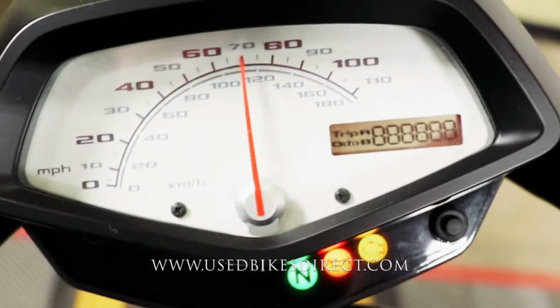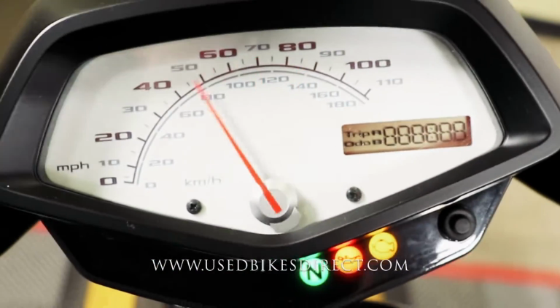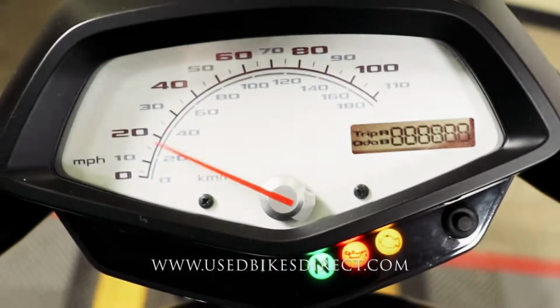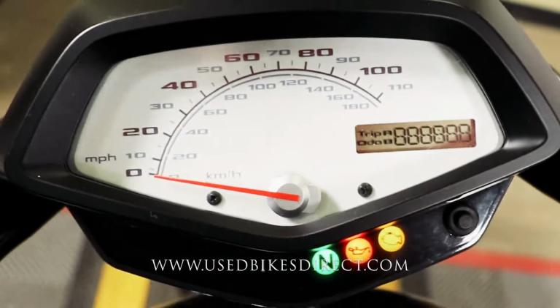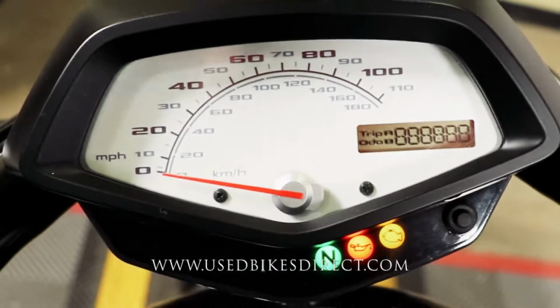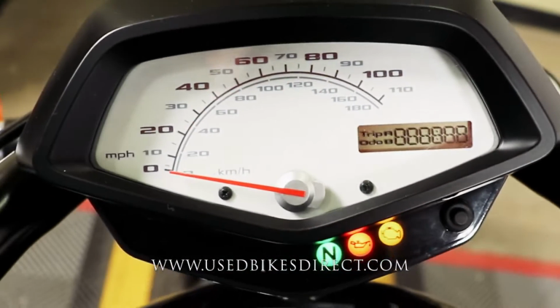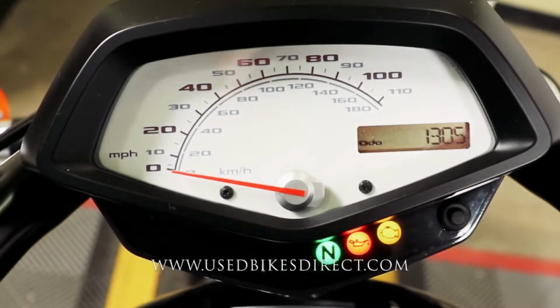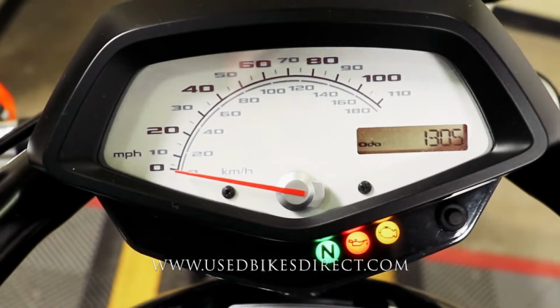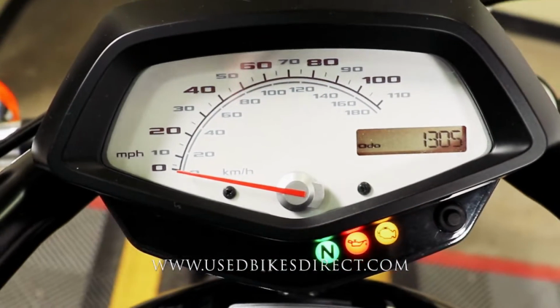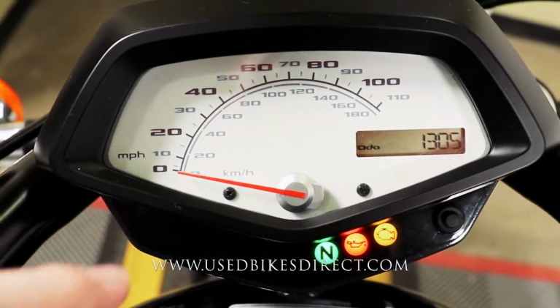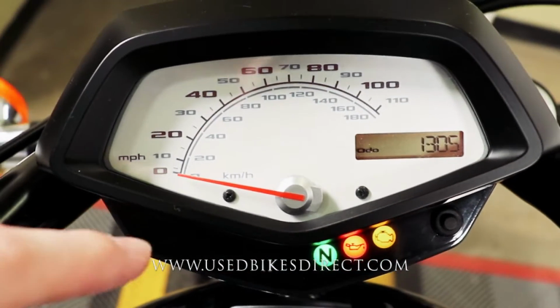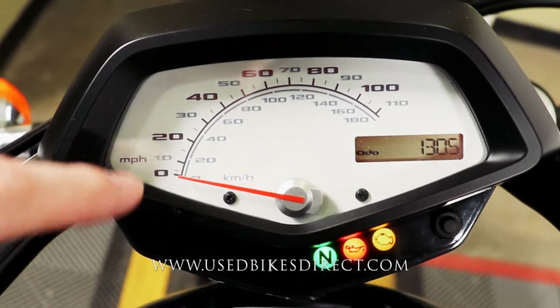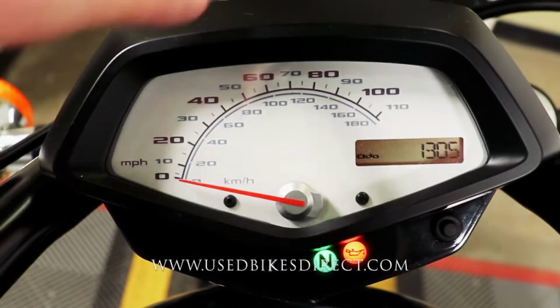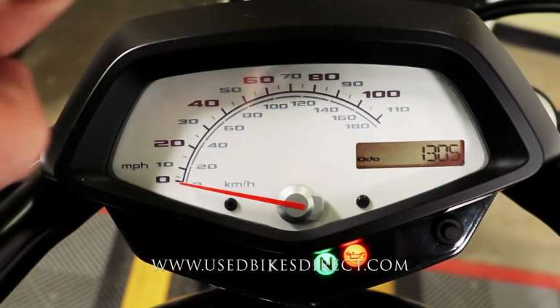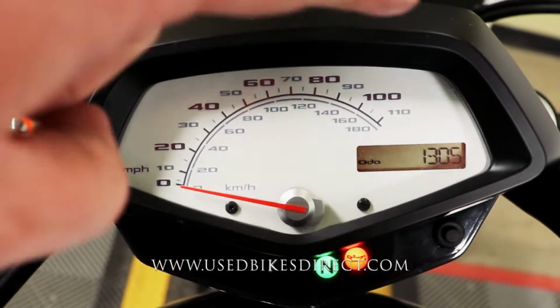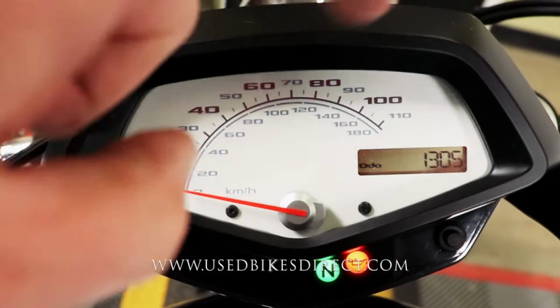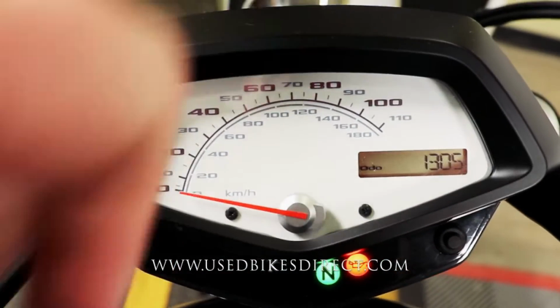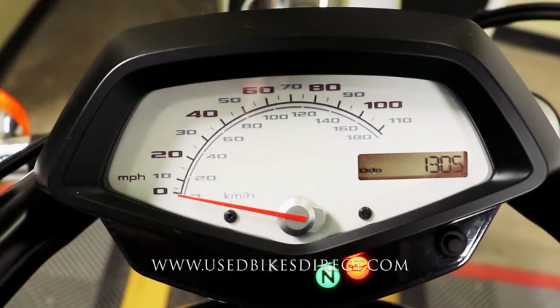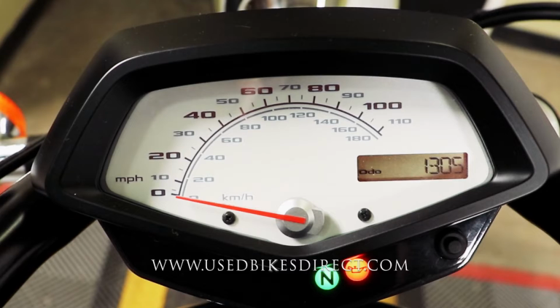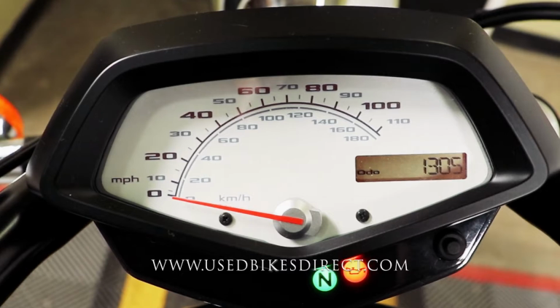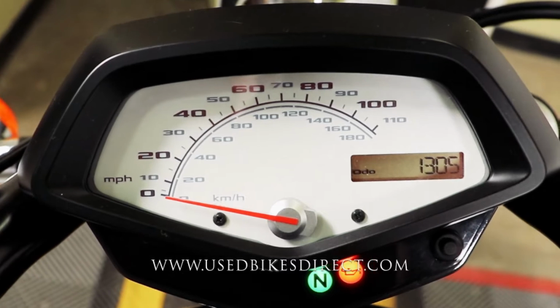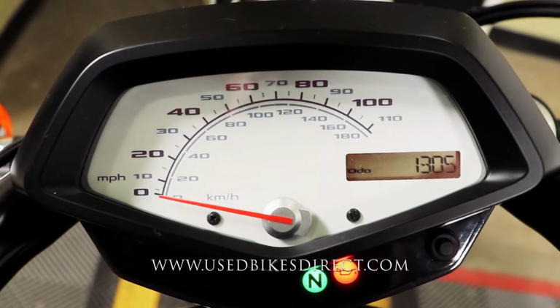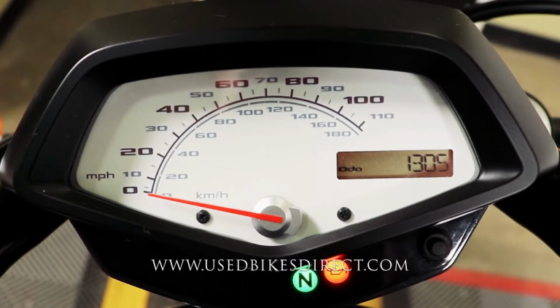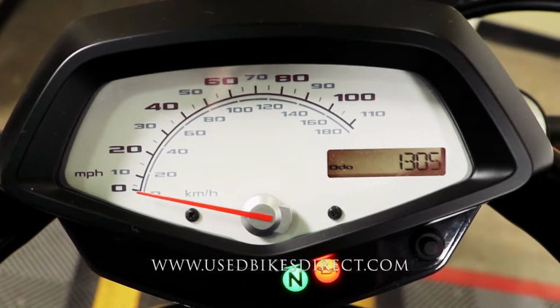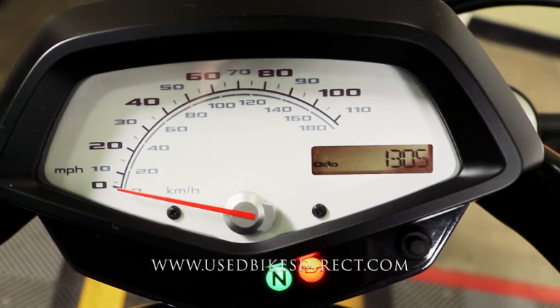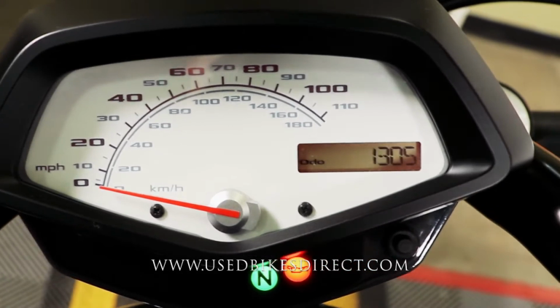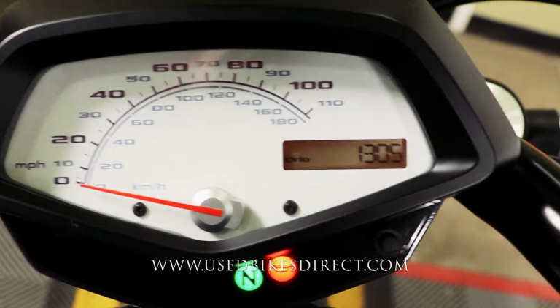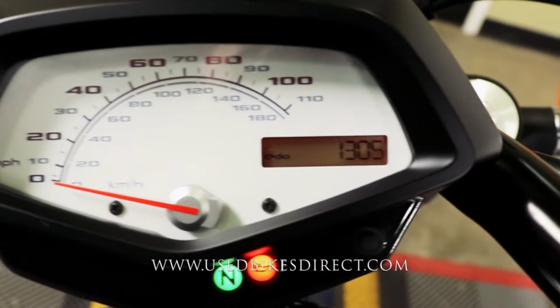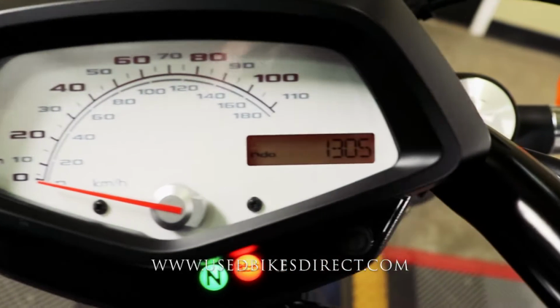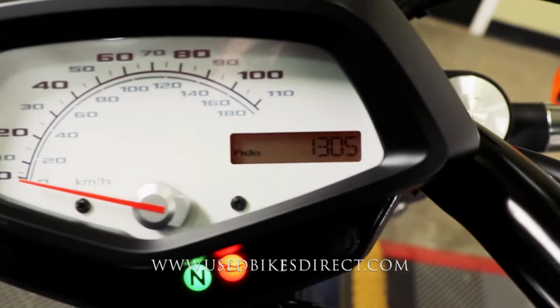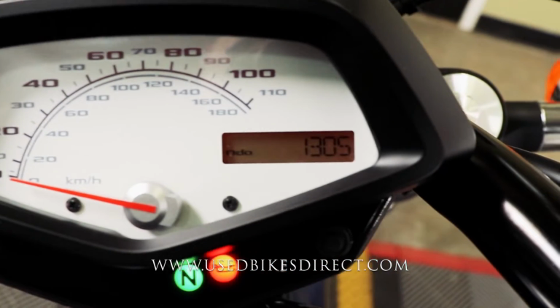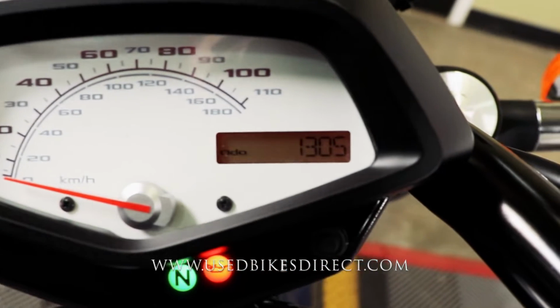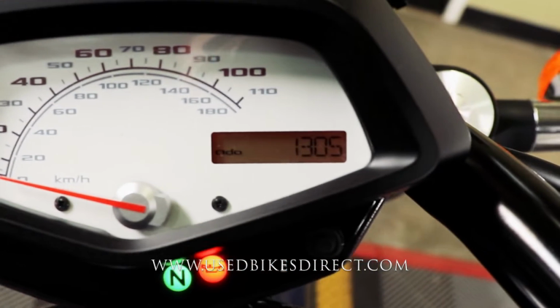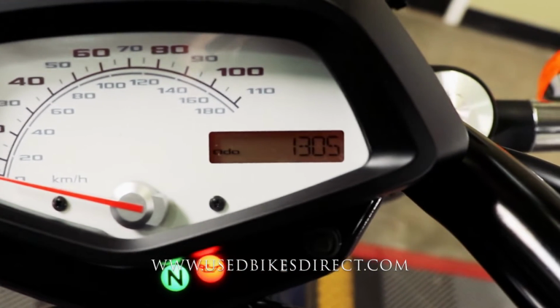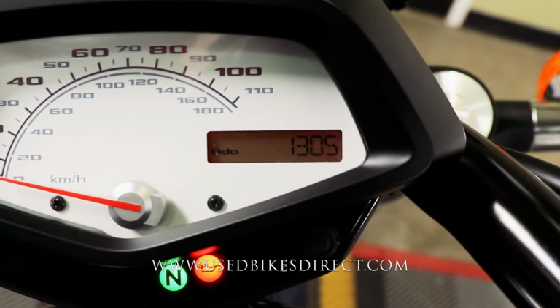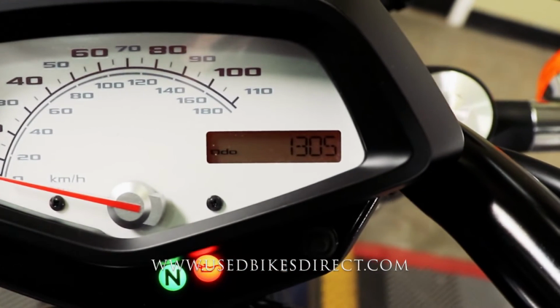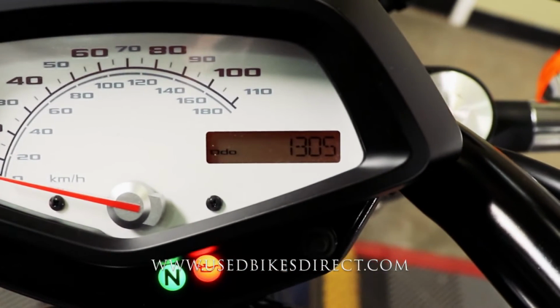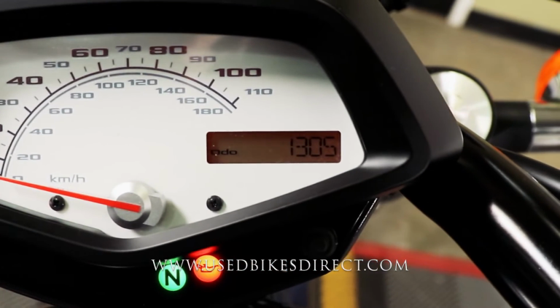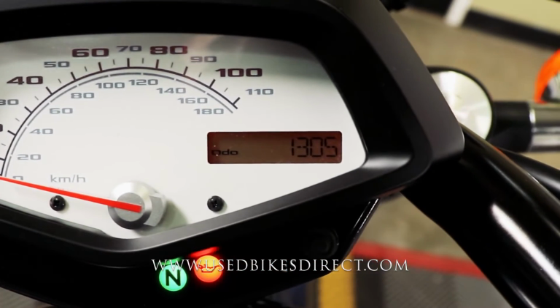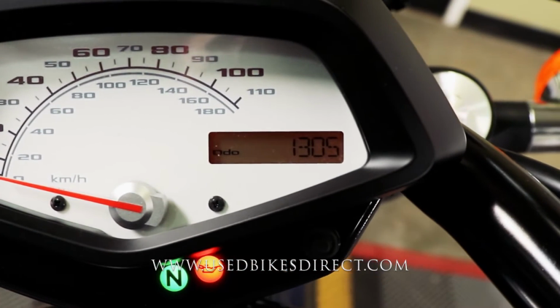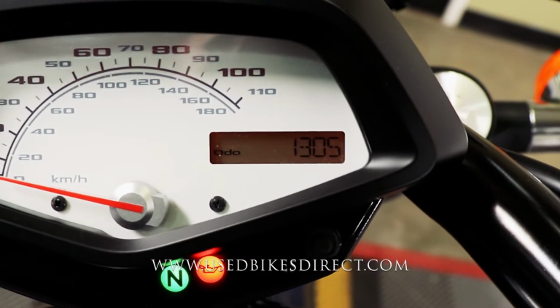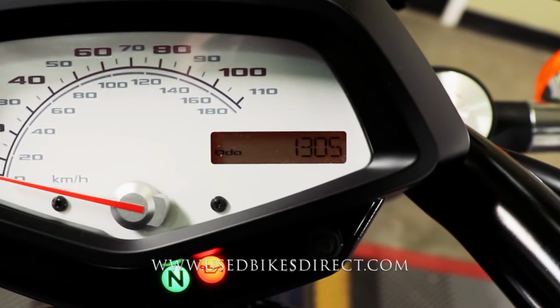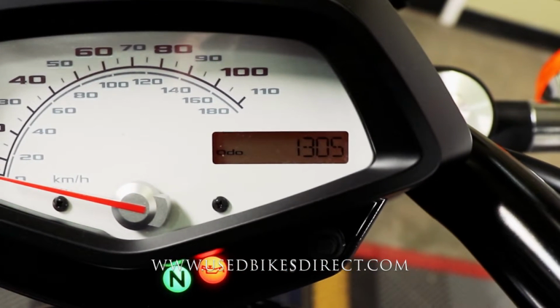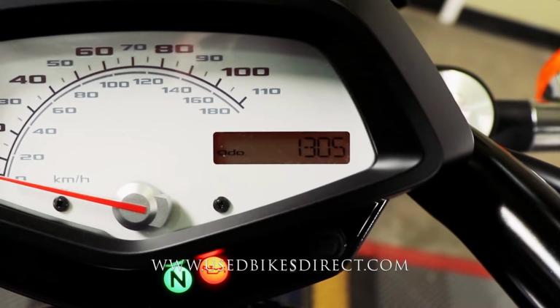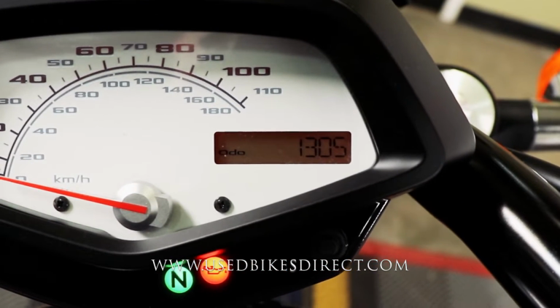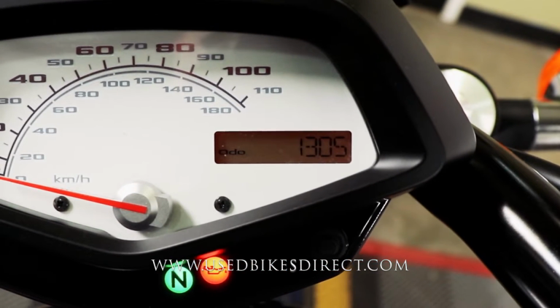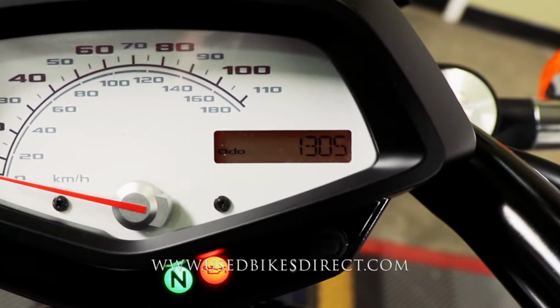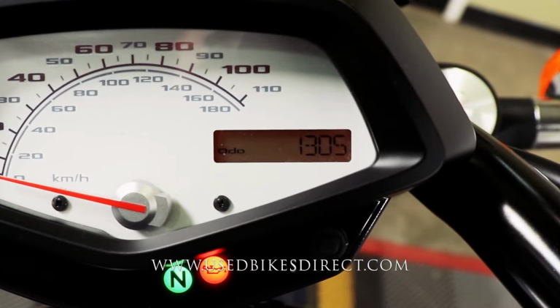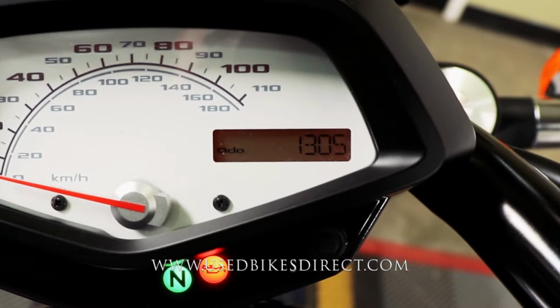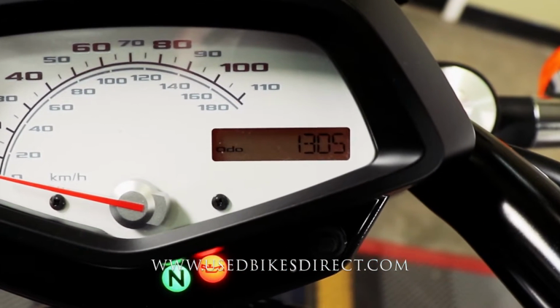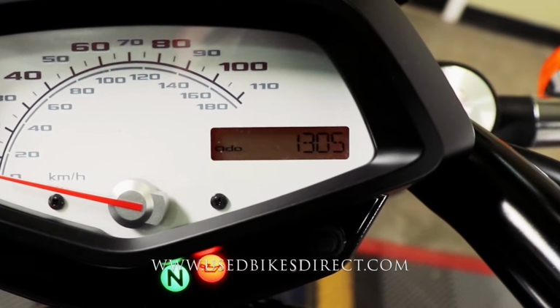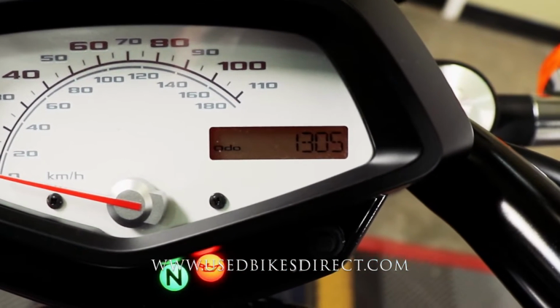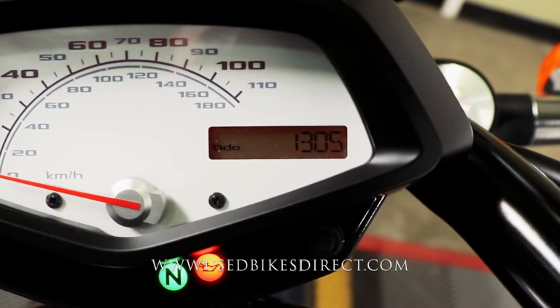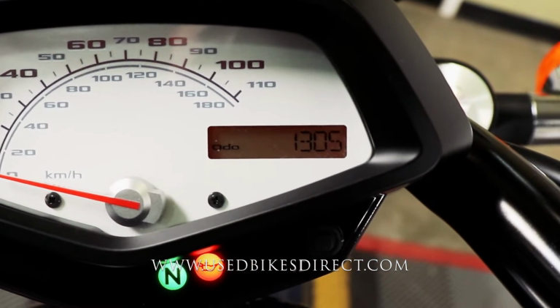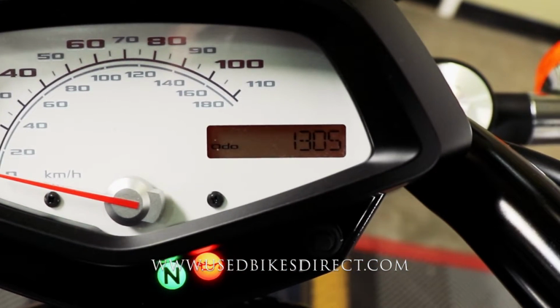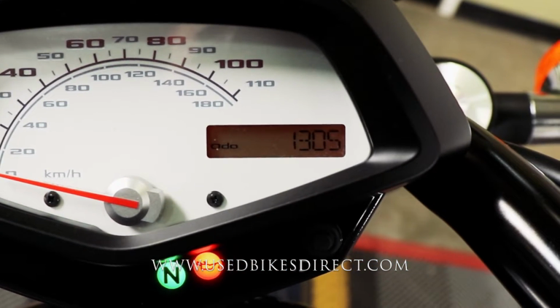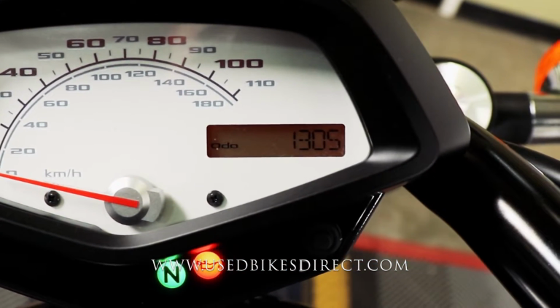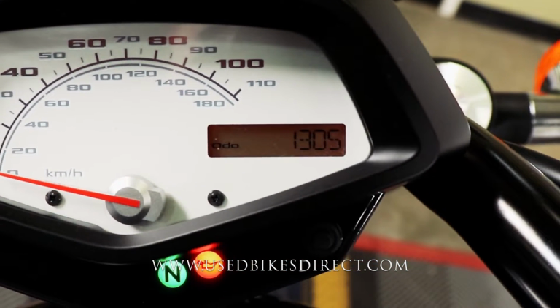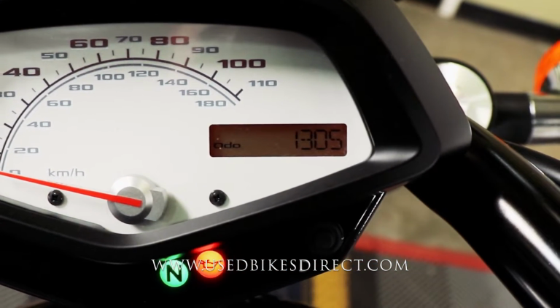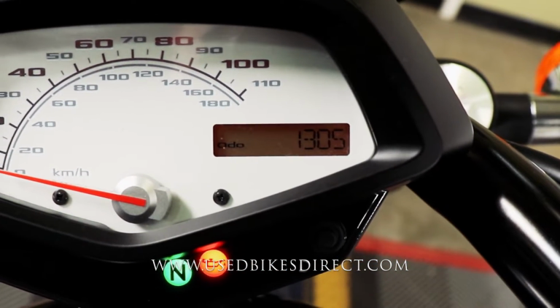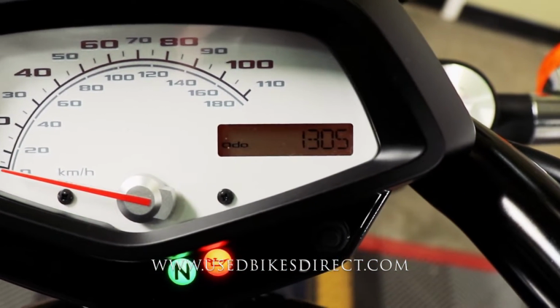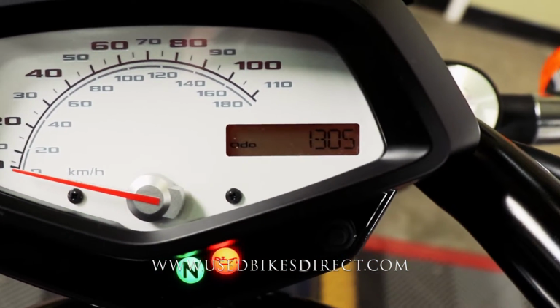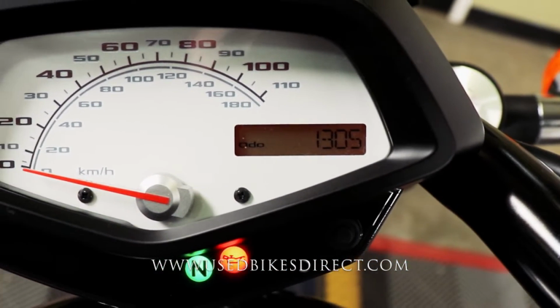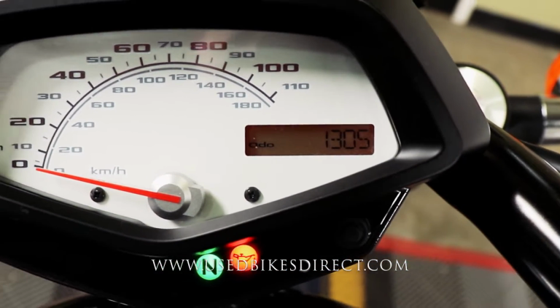The display is going to have that large analog gauge for your speedometer, and then a smaller digital readout for your odometer, so you can see that 1,305.